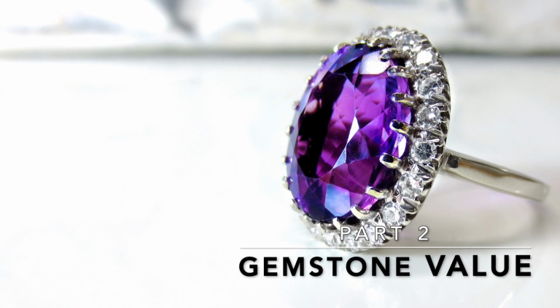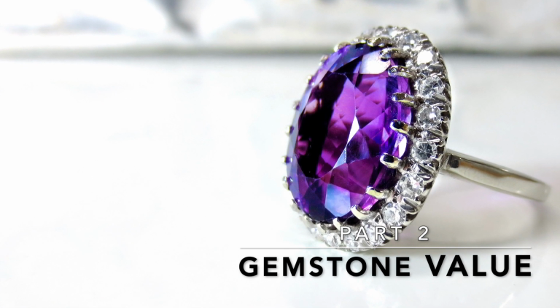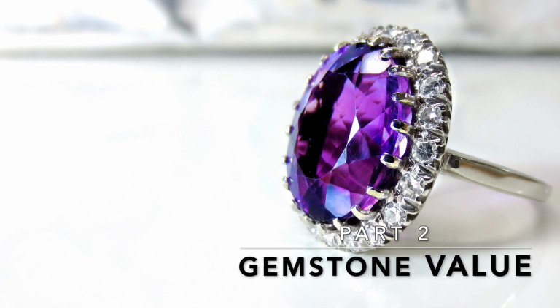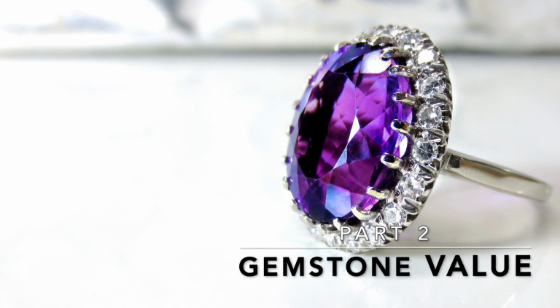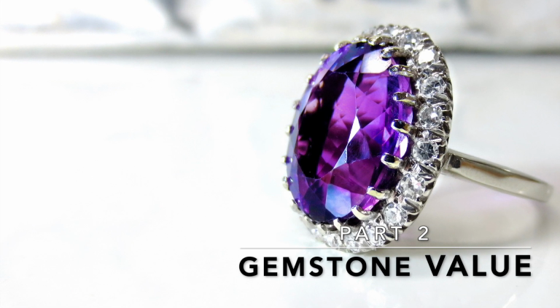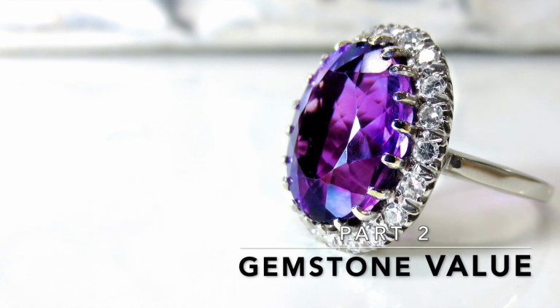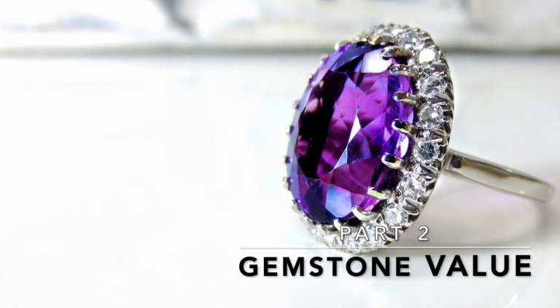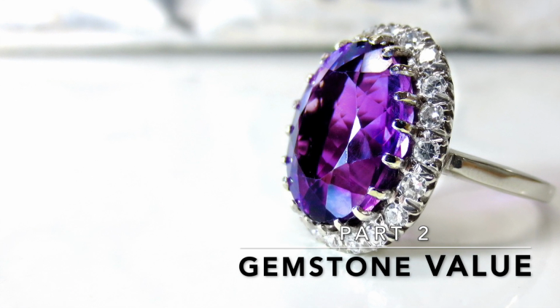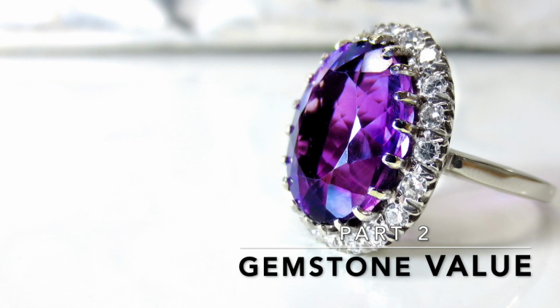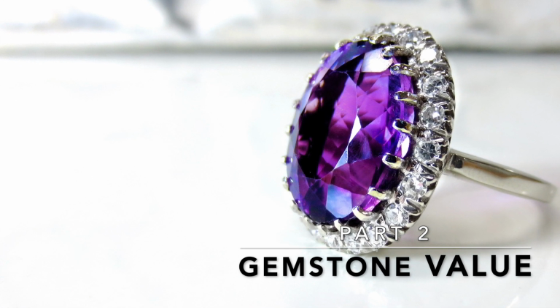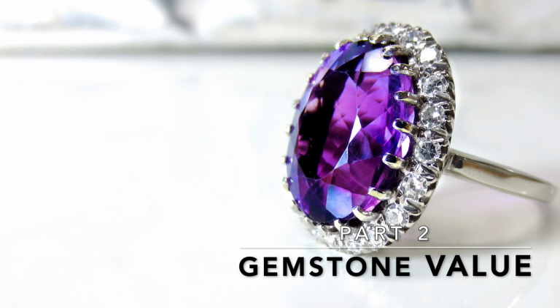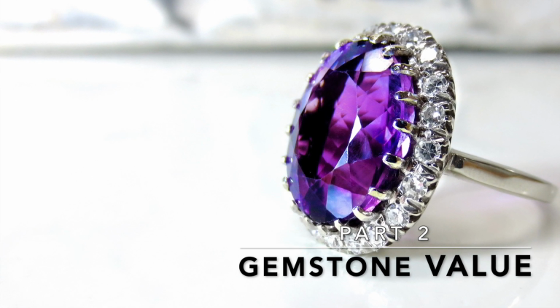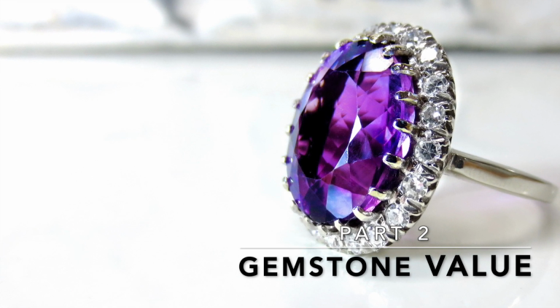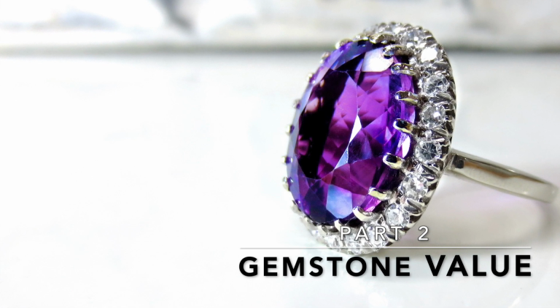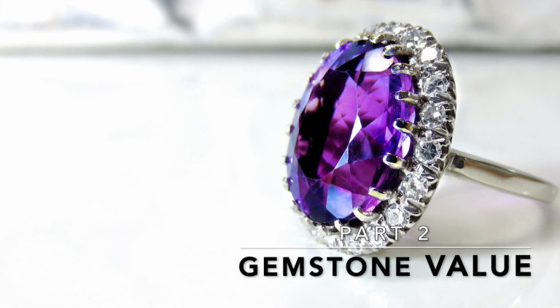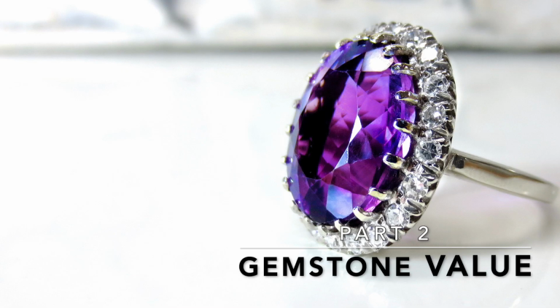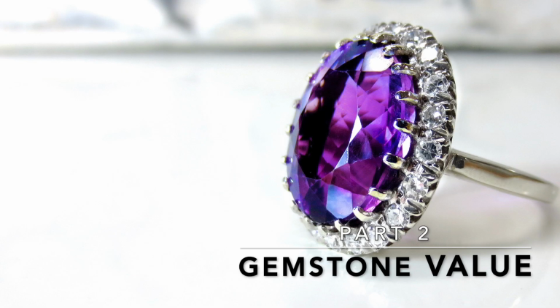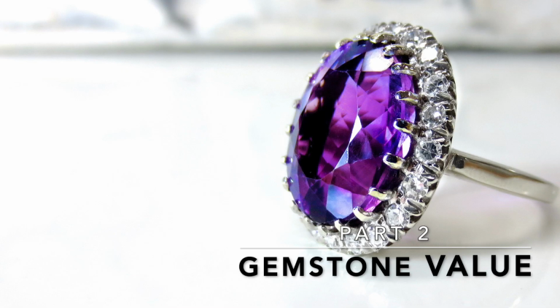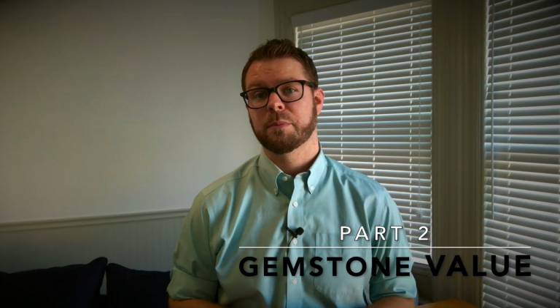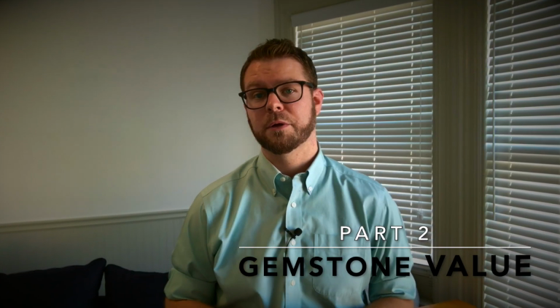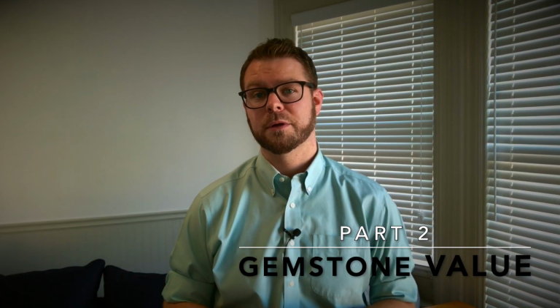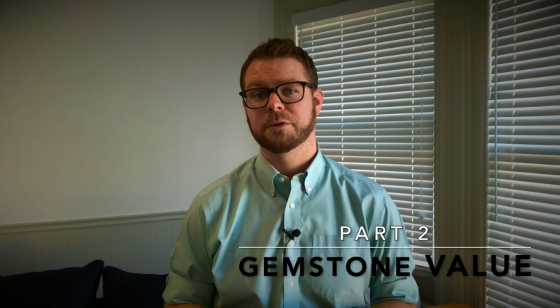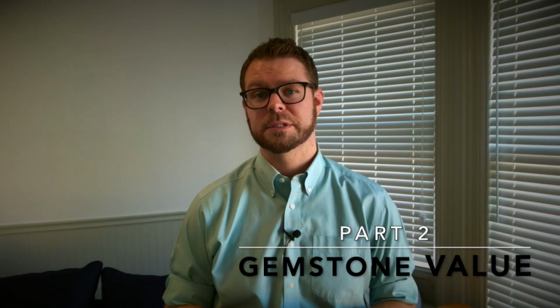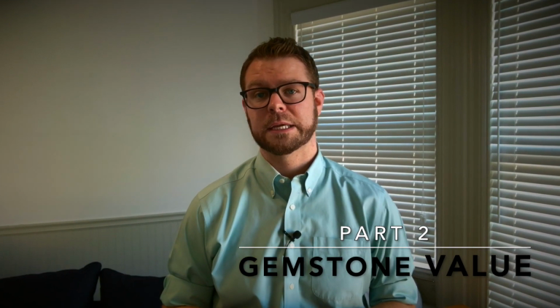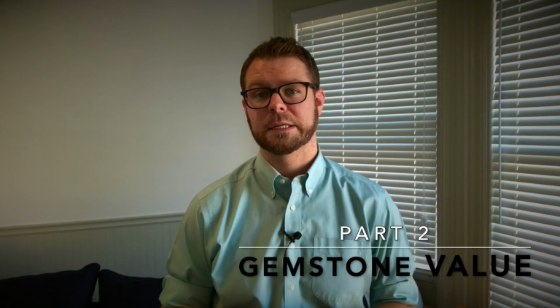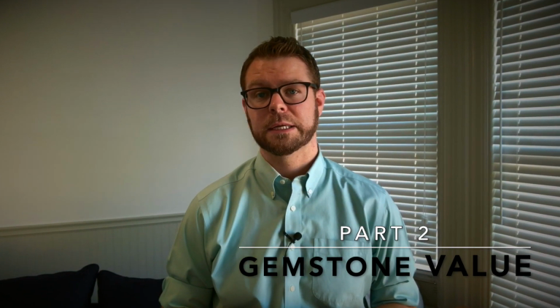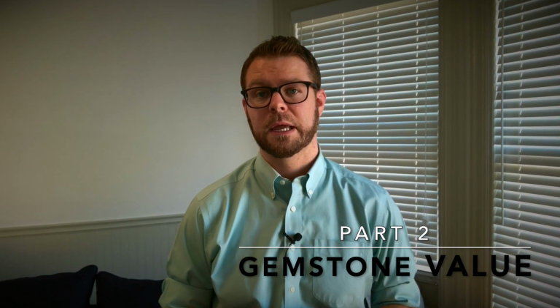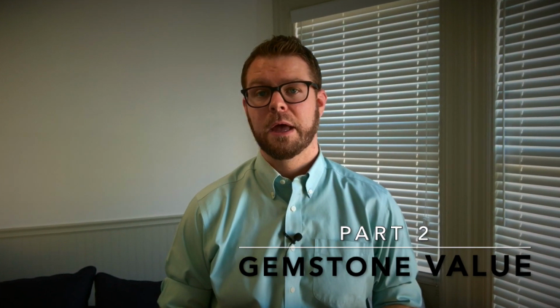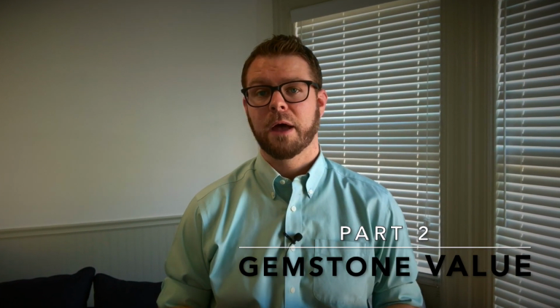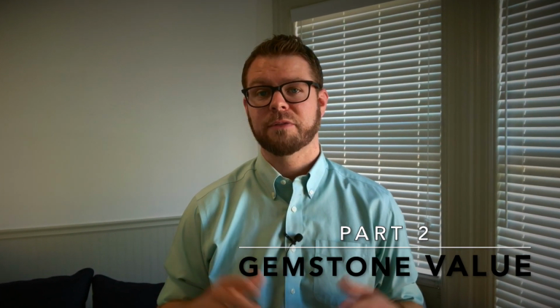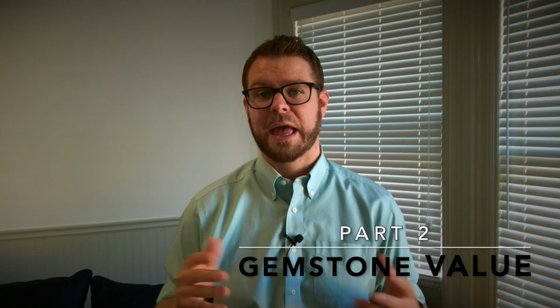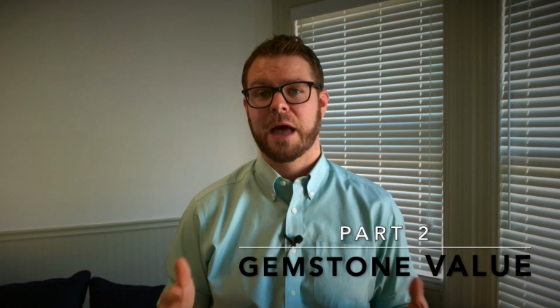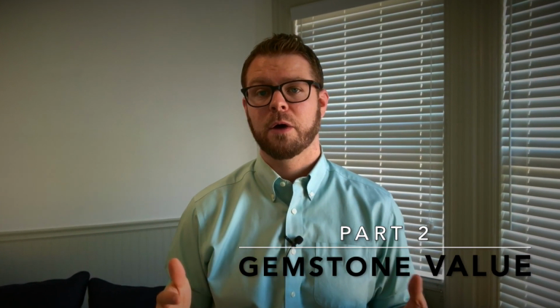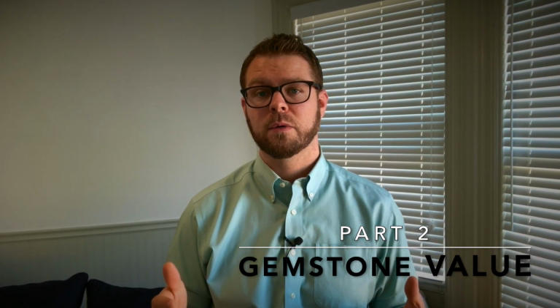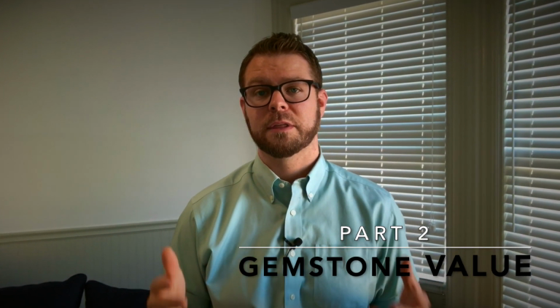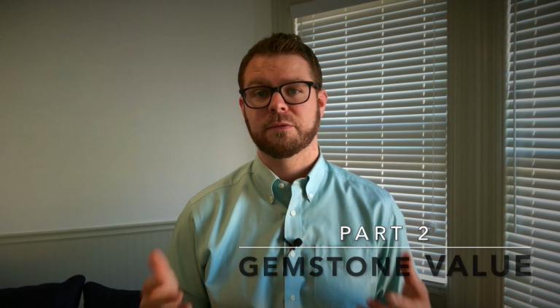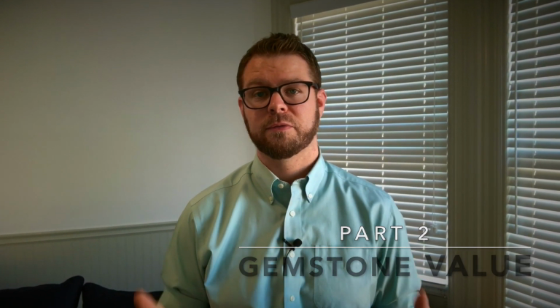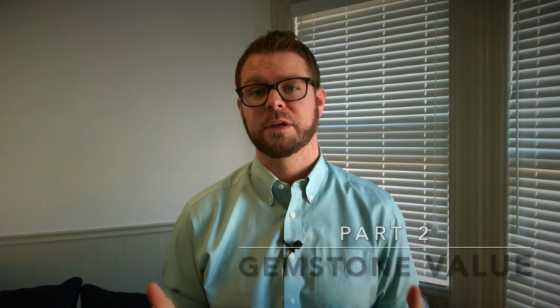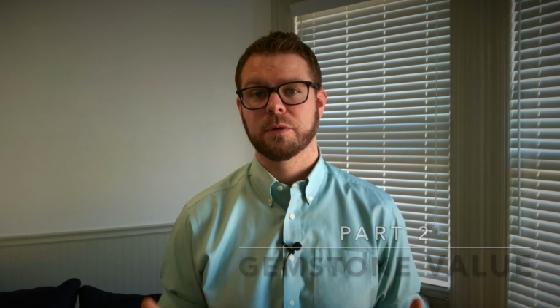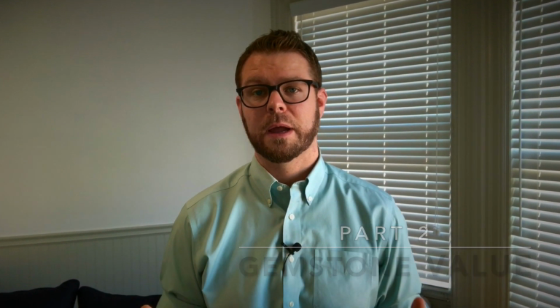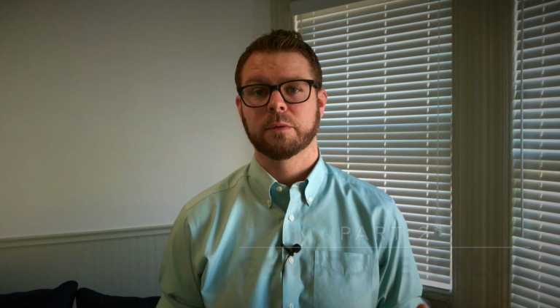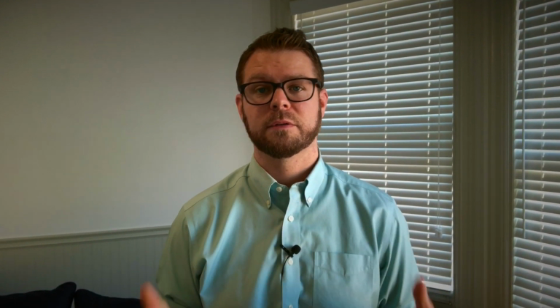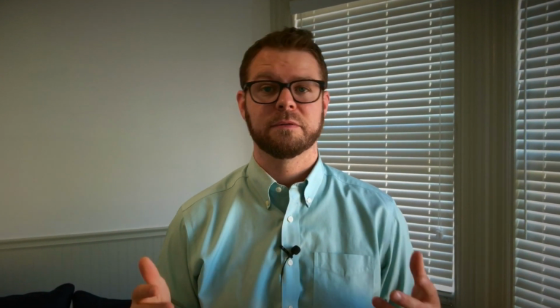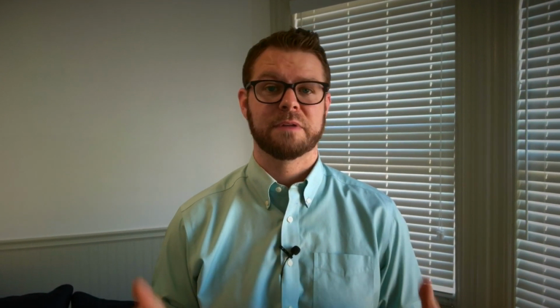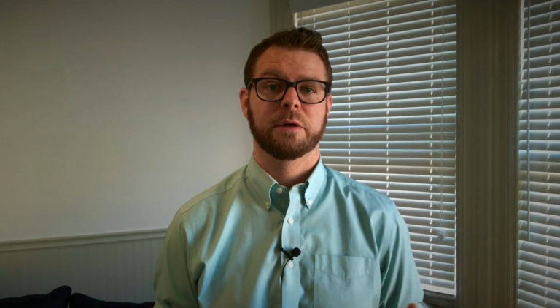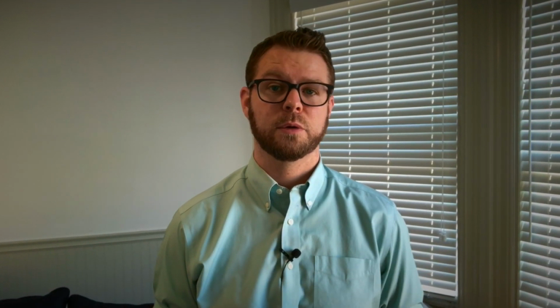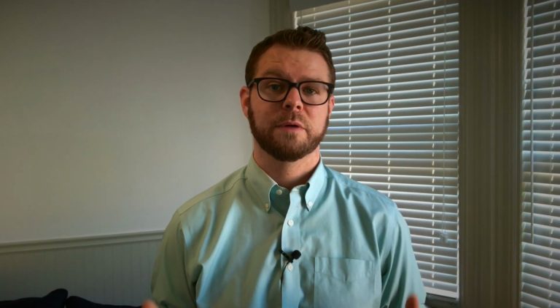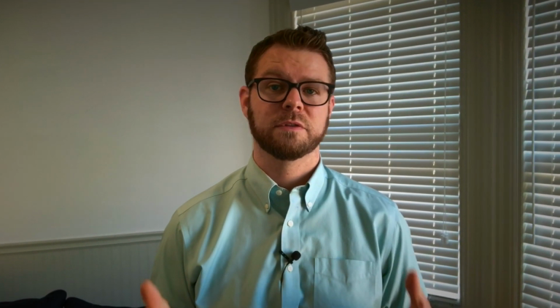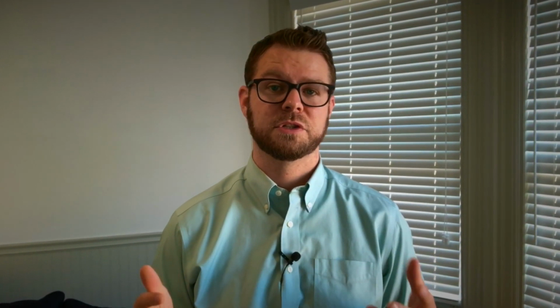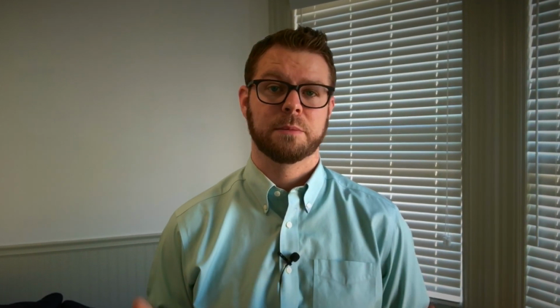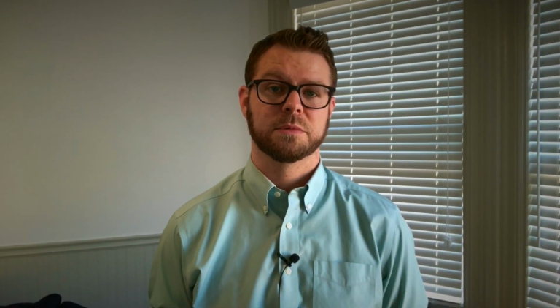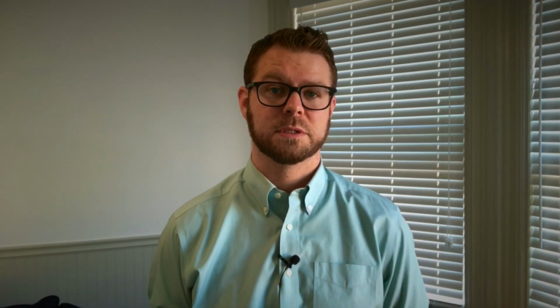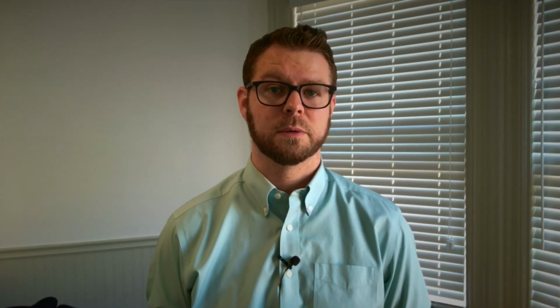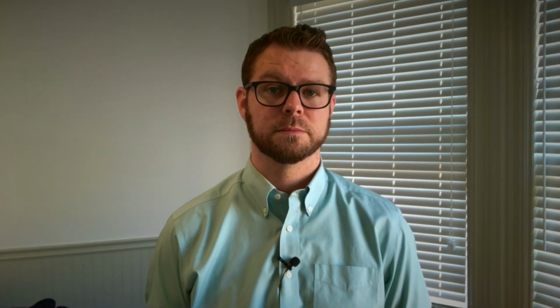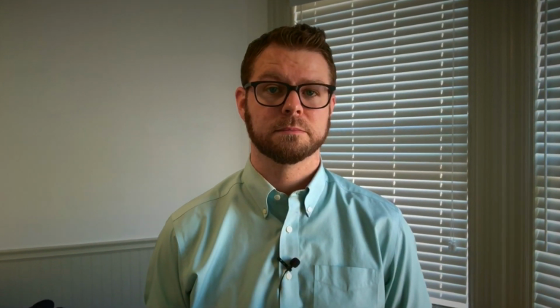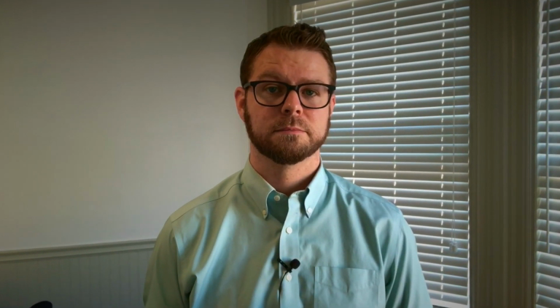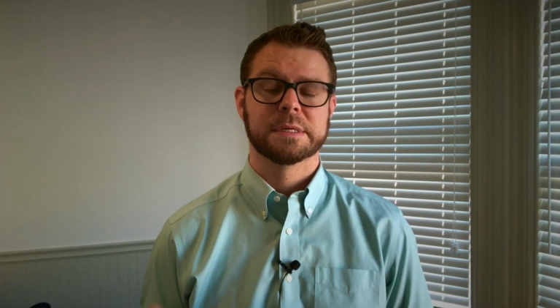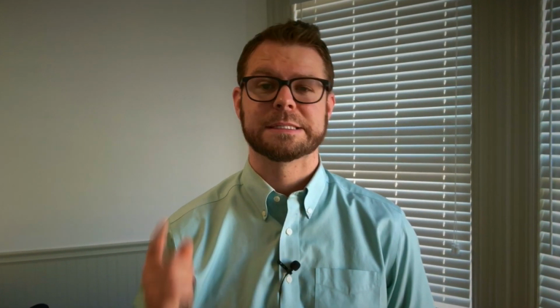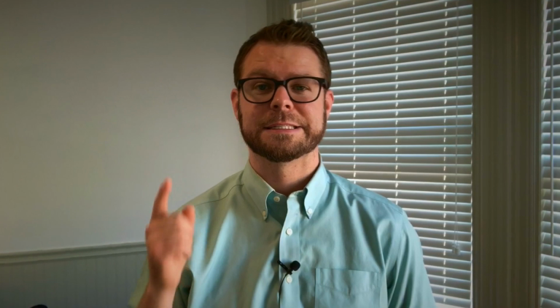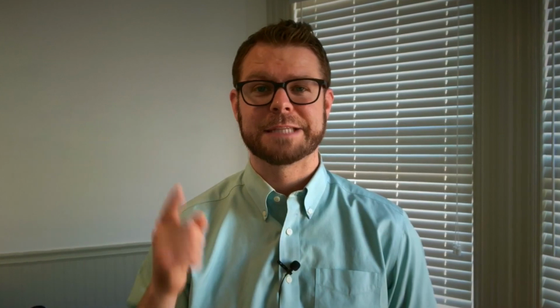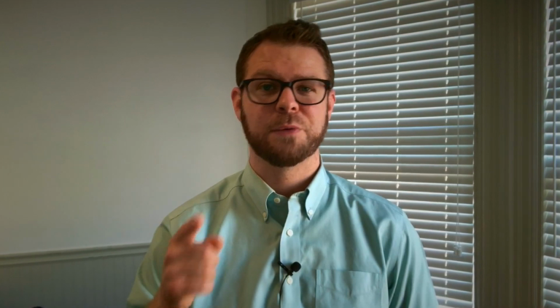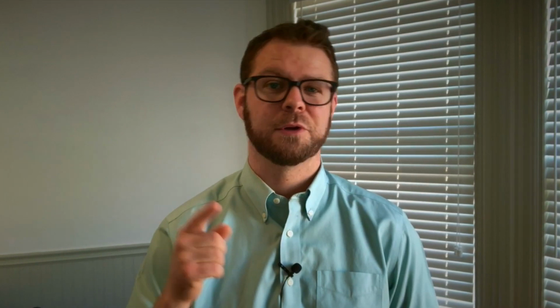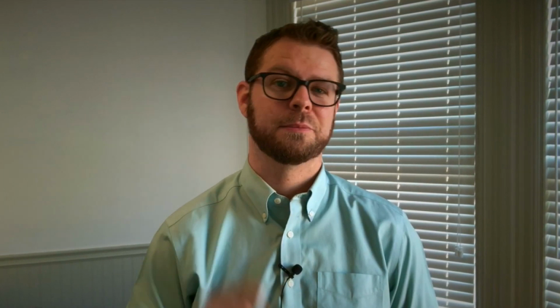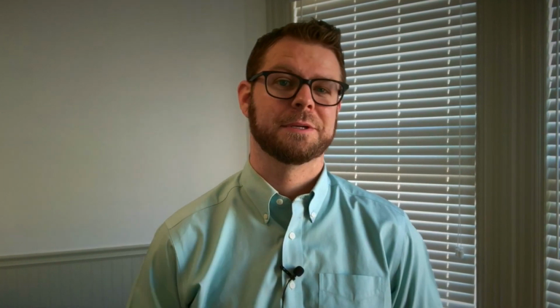But by the end of this video, you're going to have a better understanding of how they figure out the value of a gemstone. Stay with me.